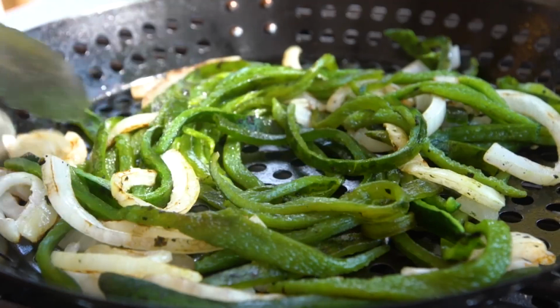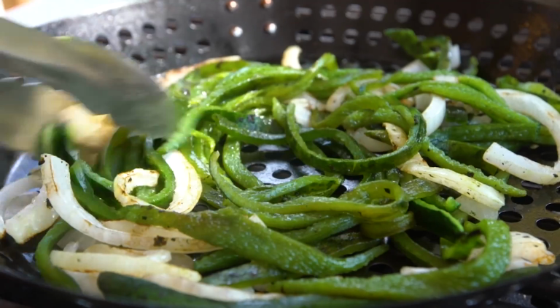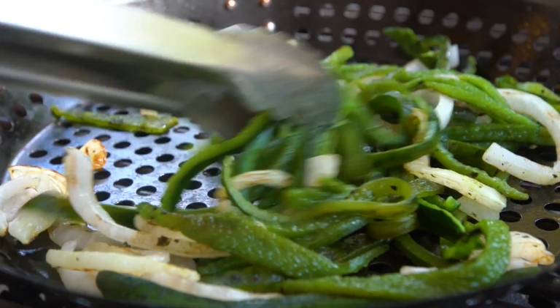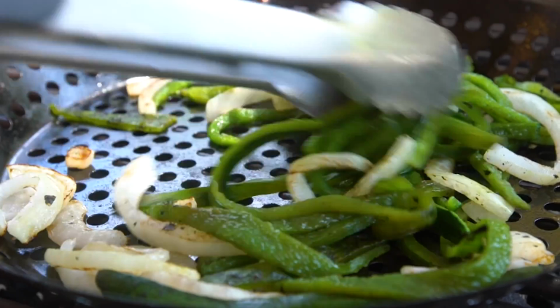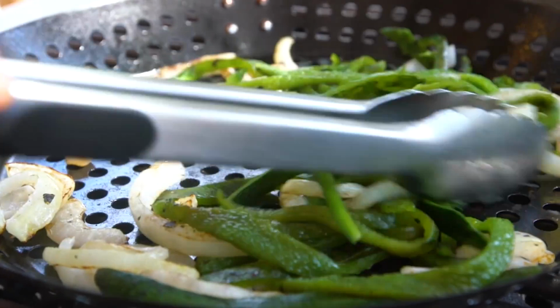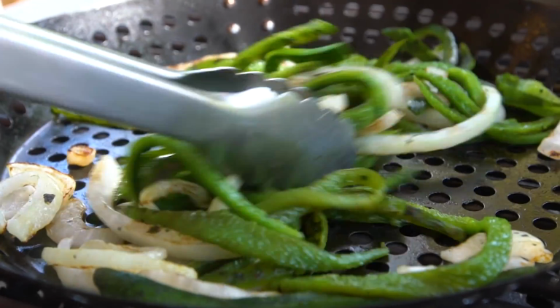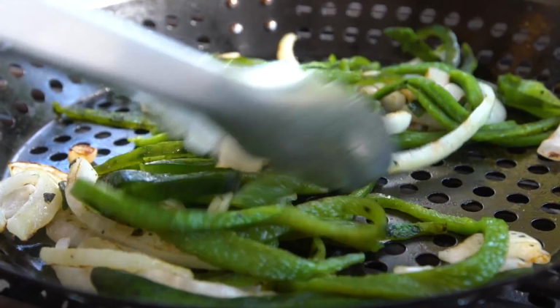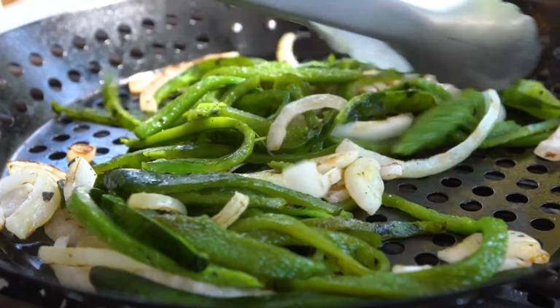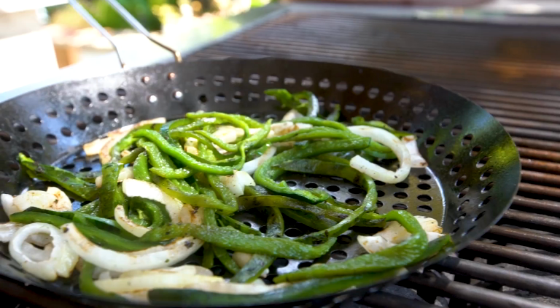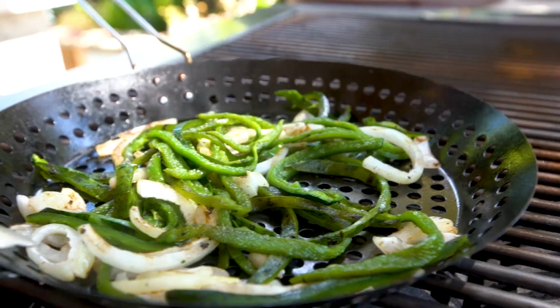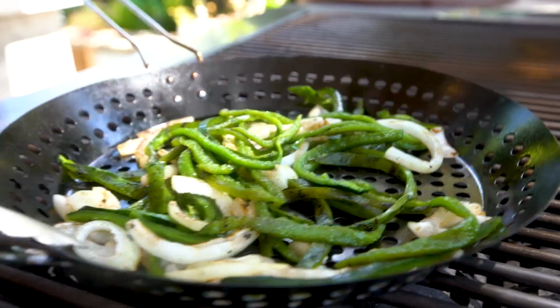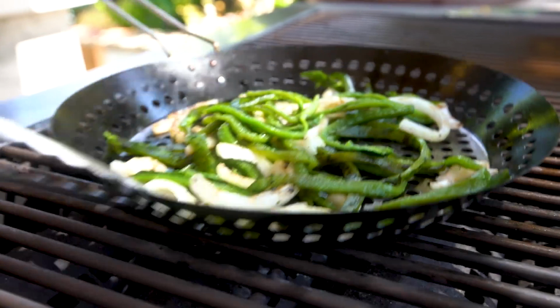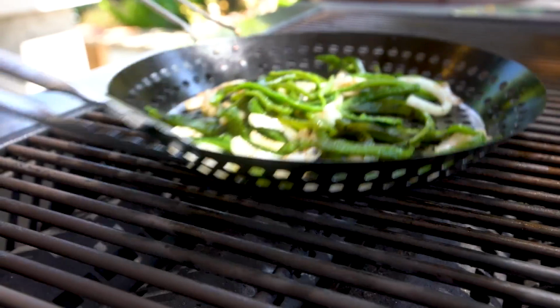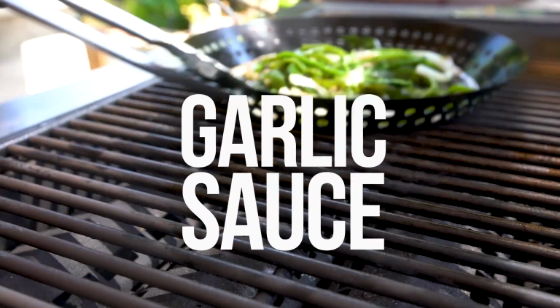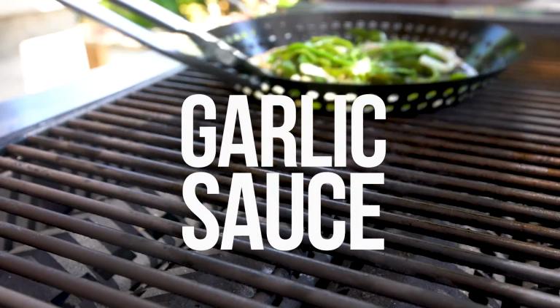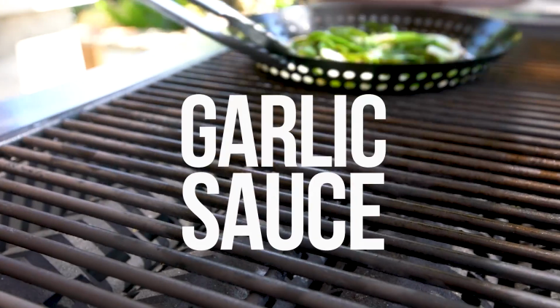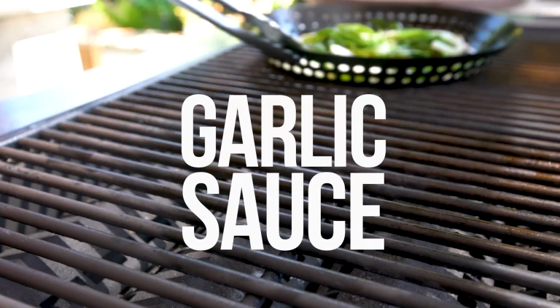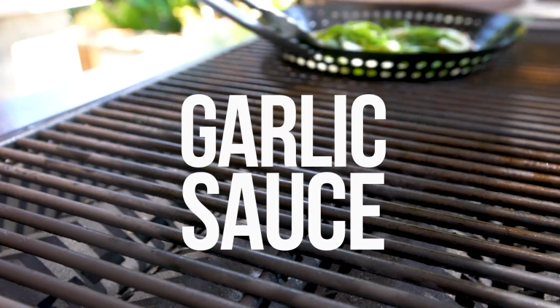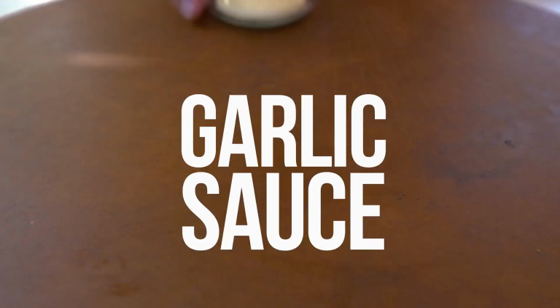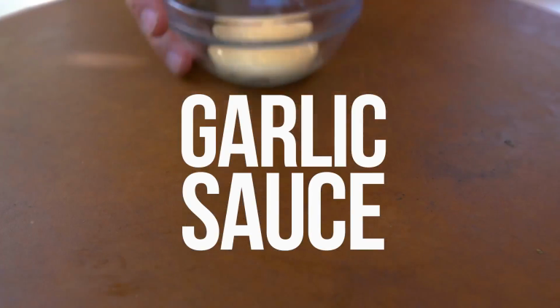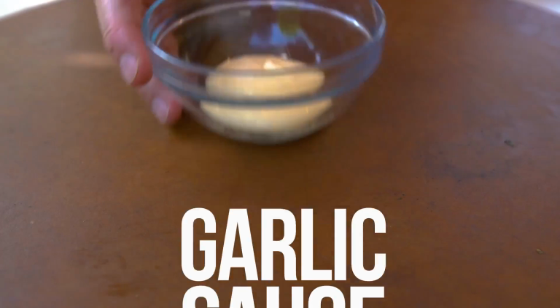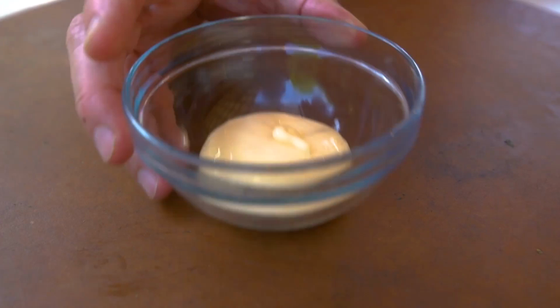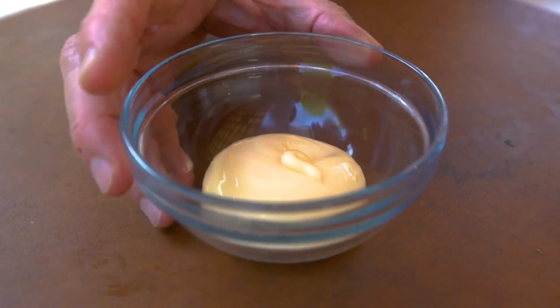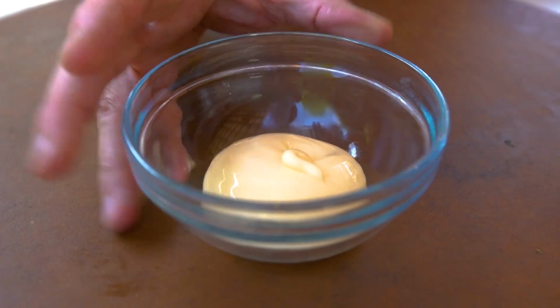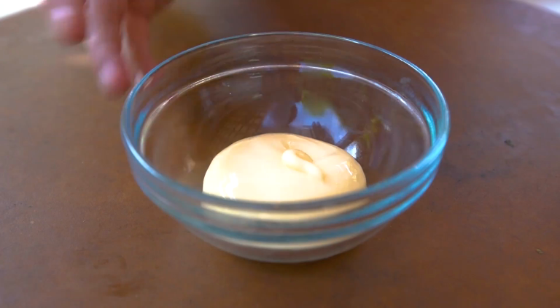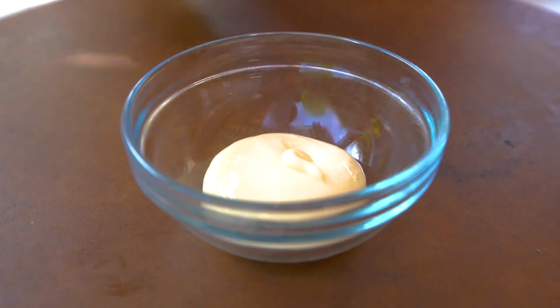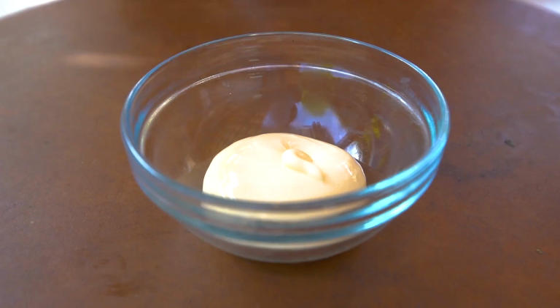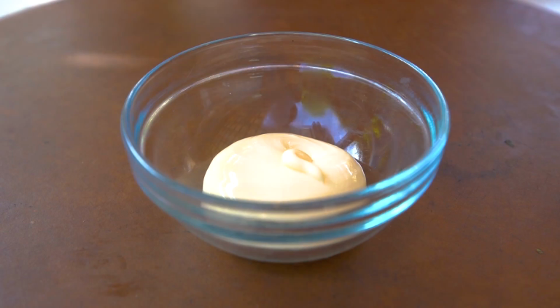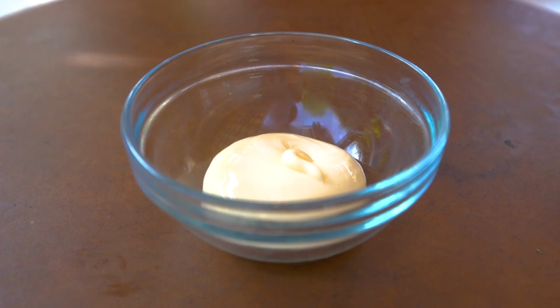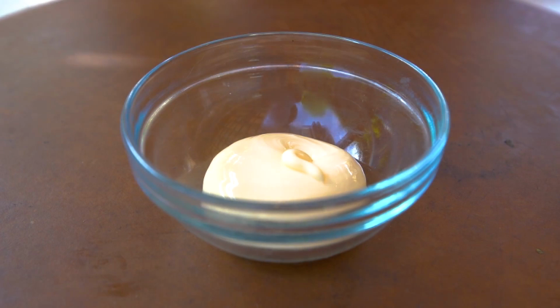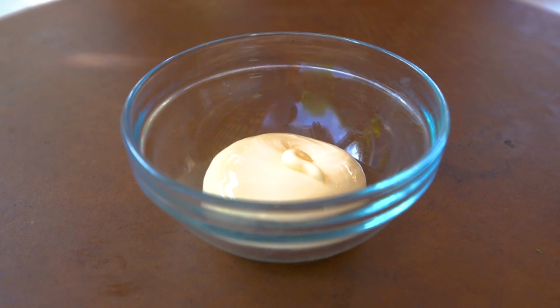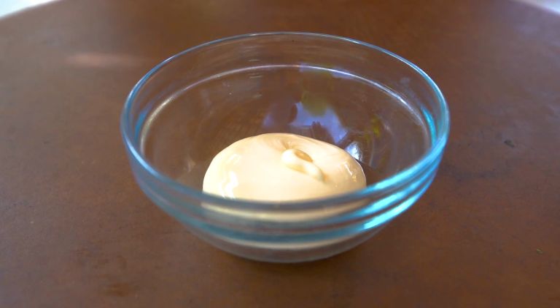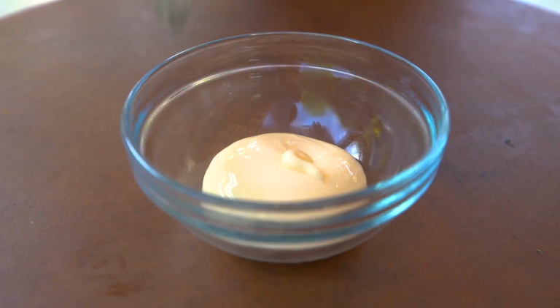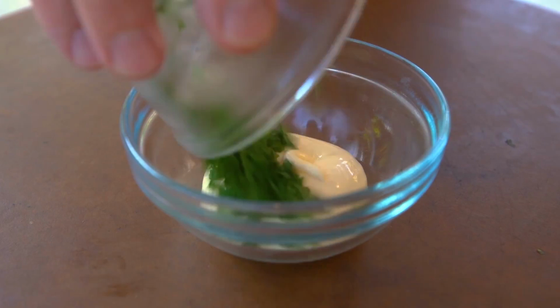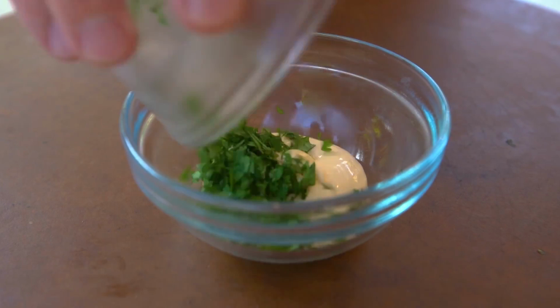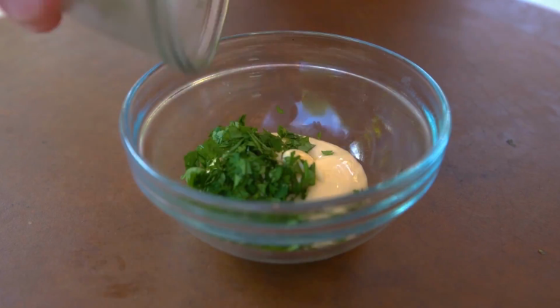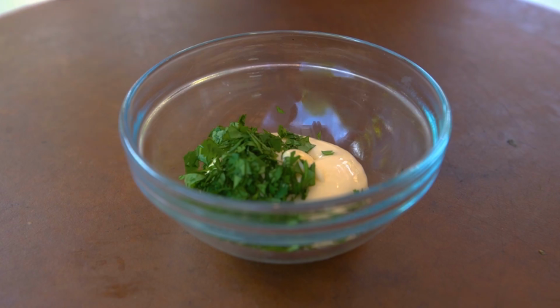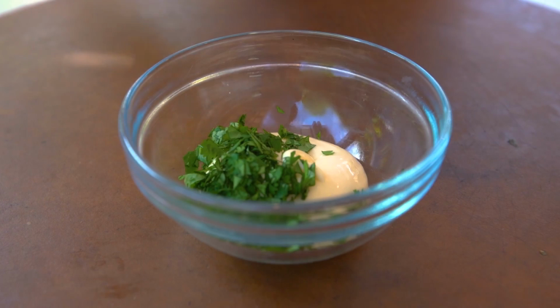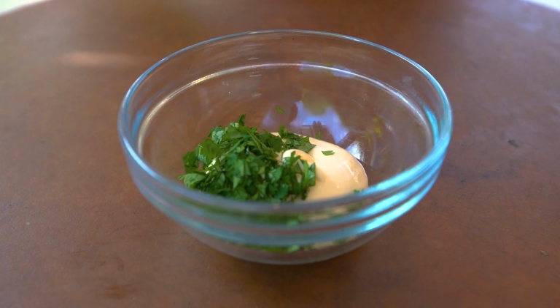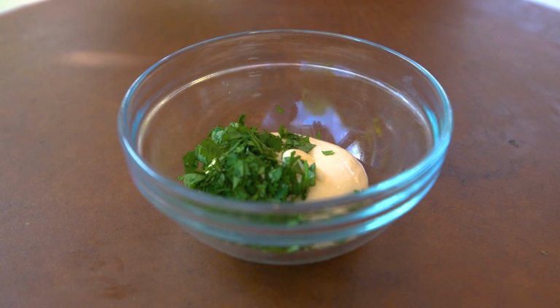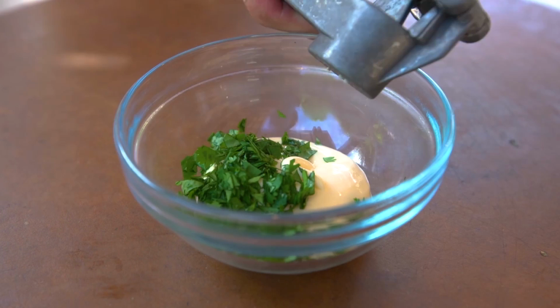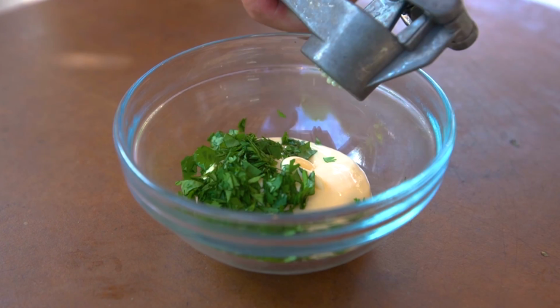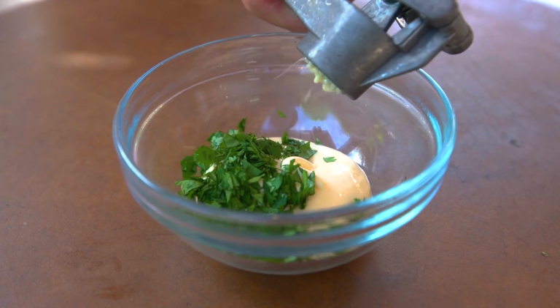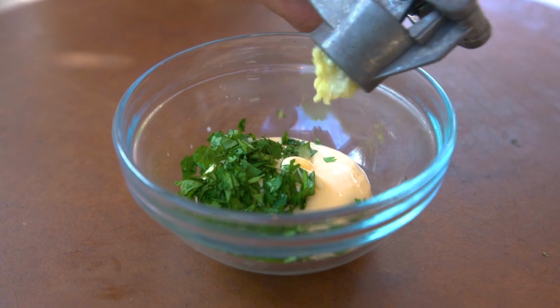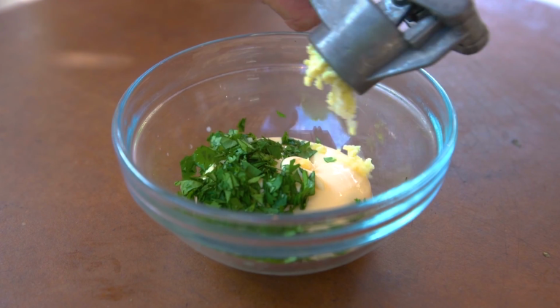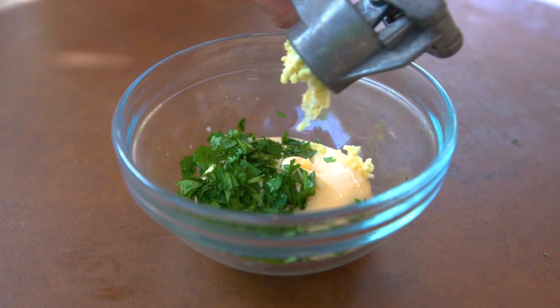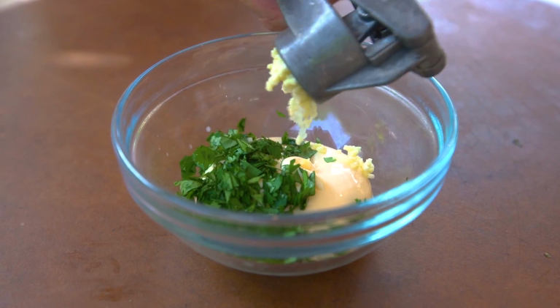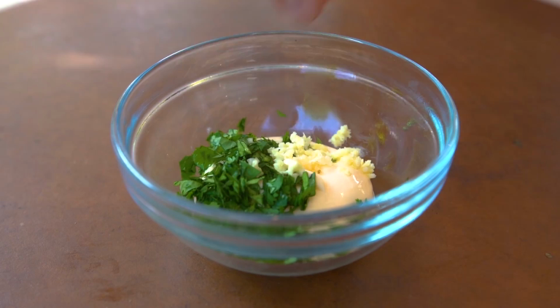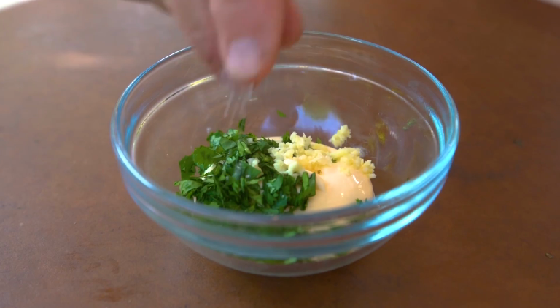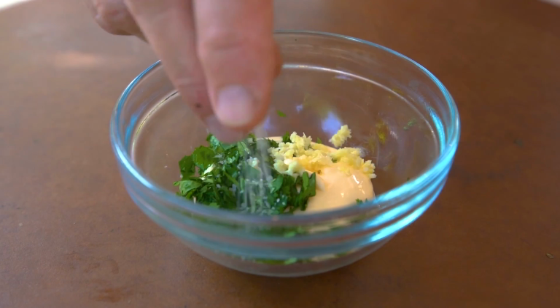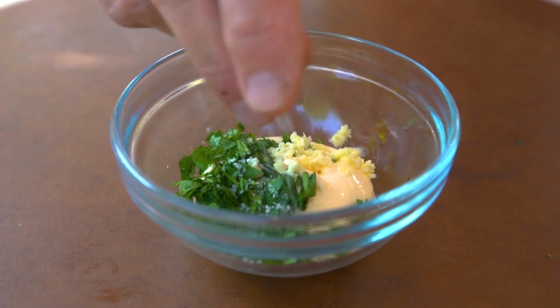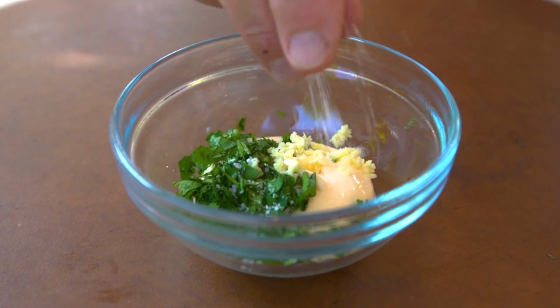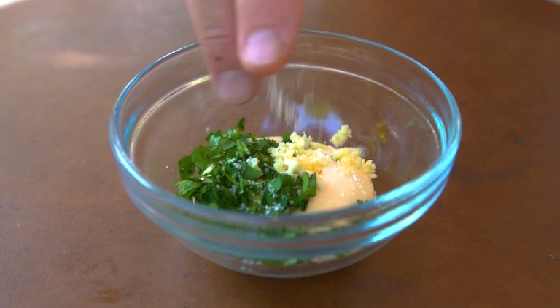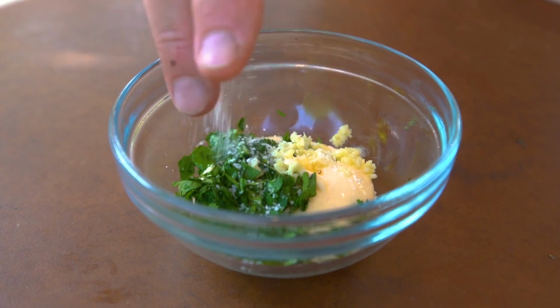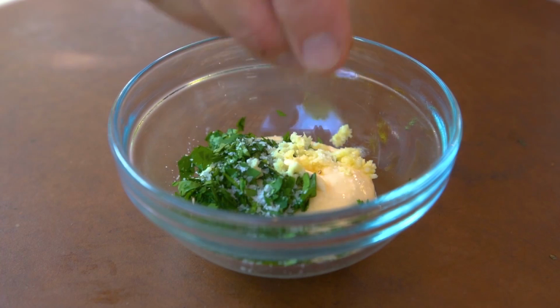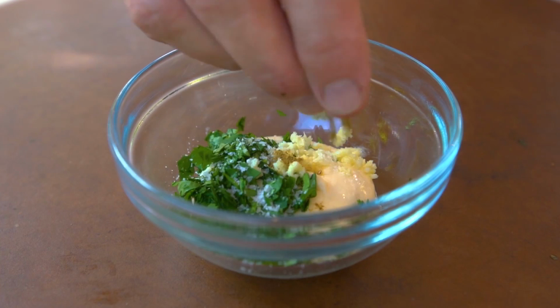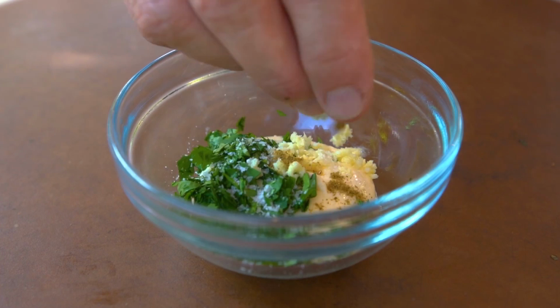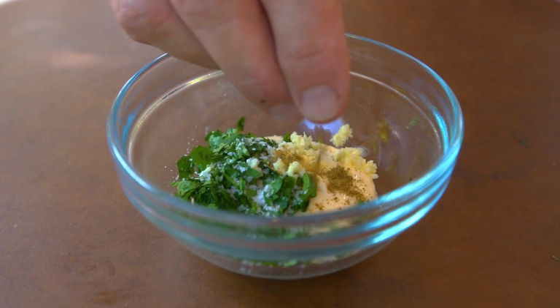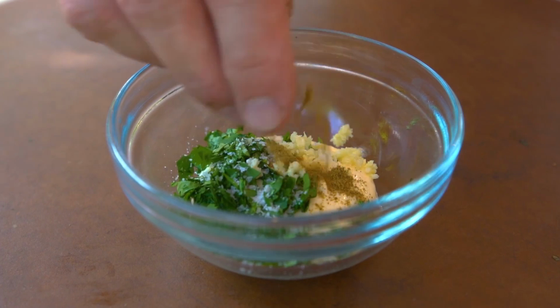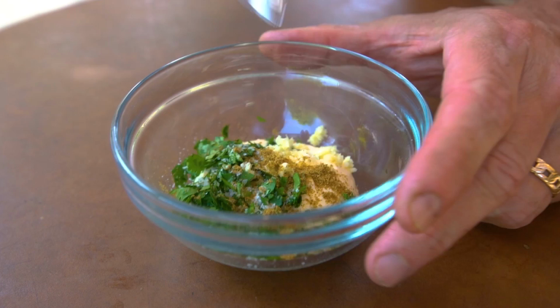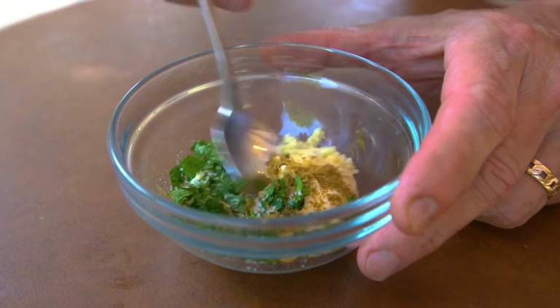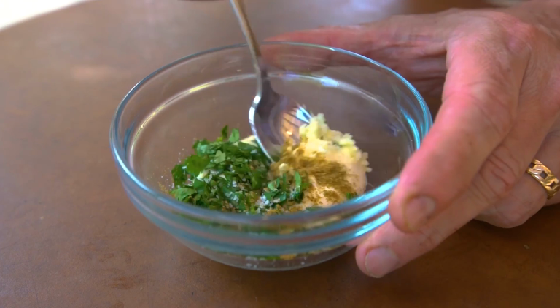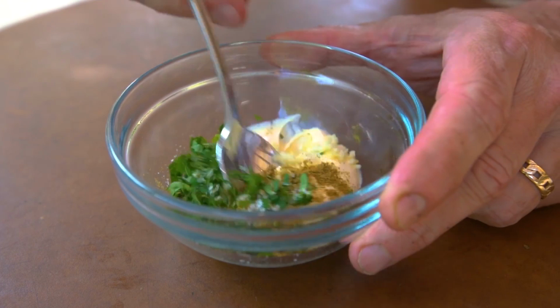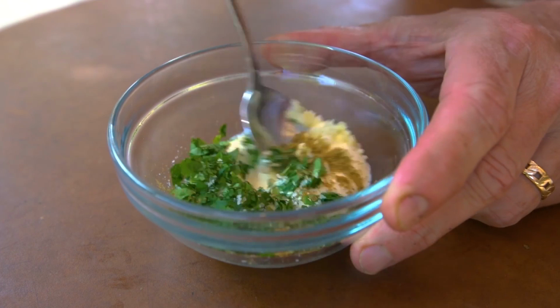Let's make this little garlic sauce. Combine mayo, cilantro, garlic, salt, and cumin. Mix well.